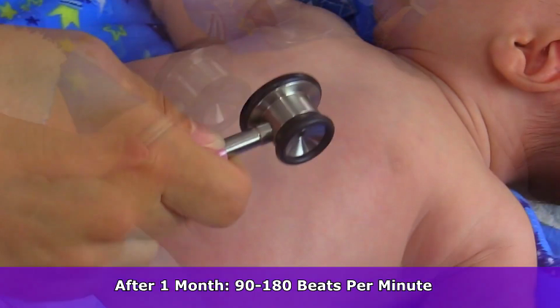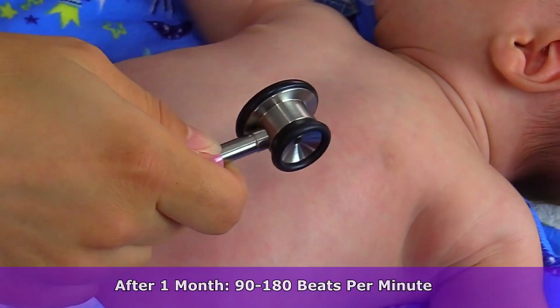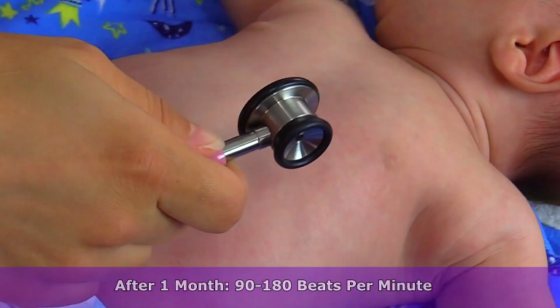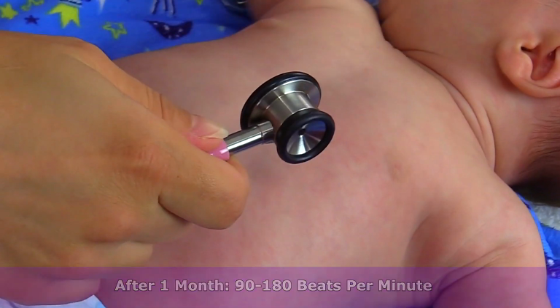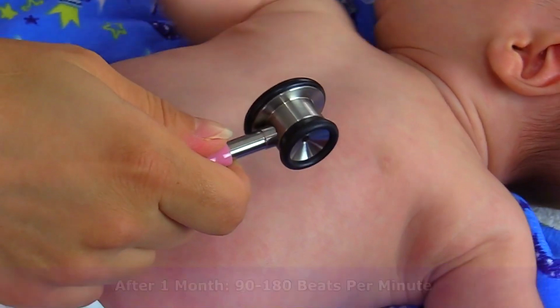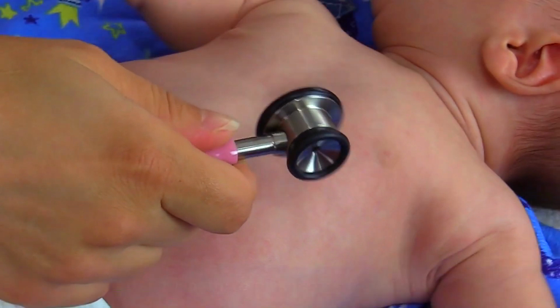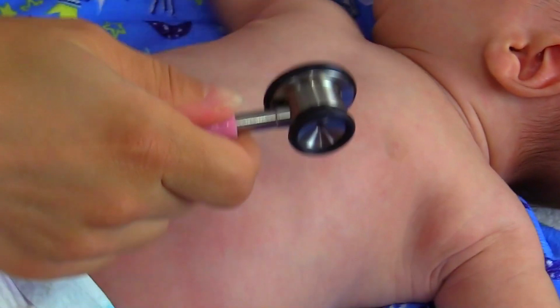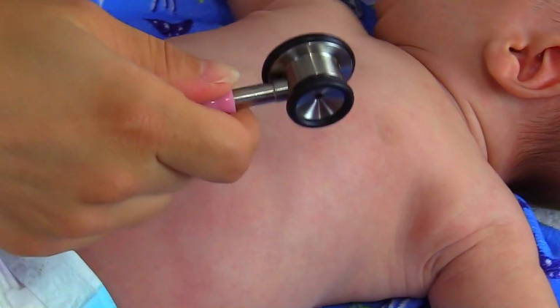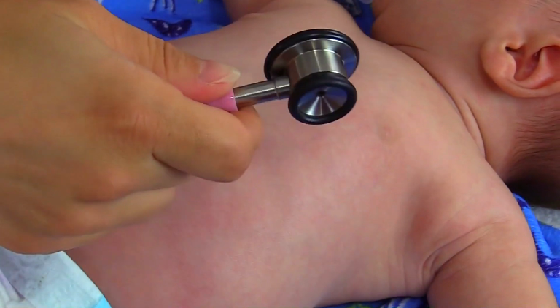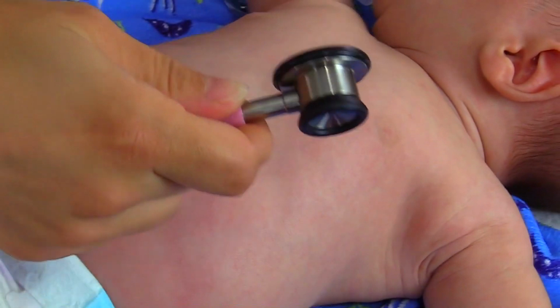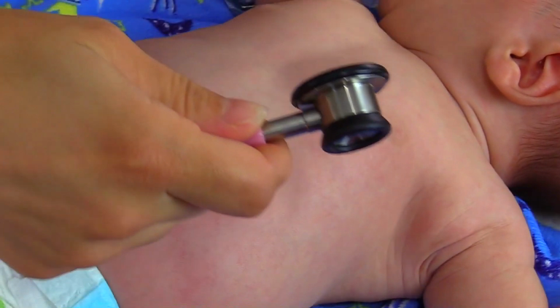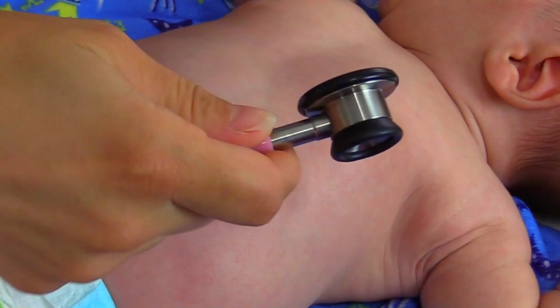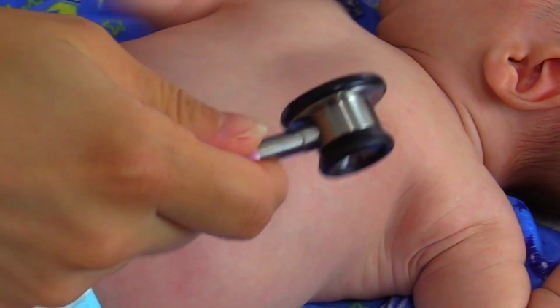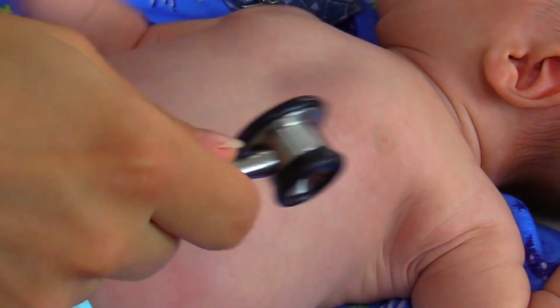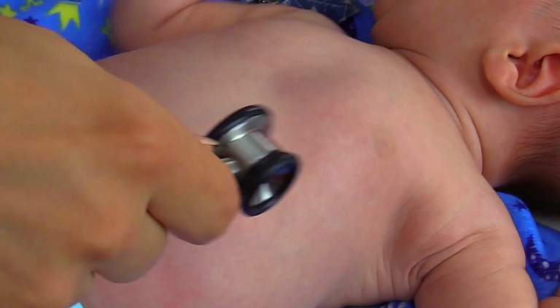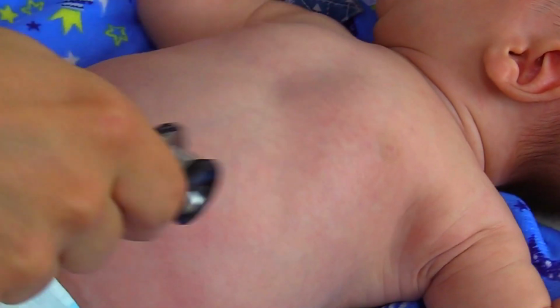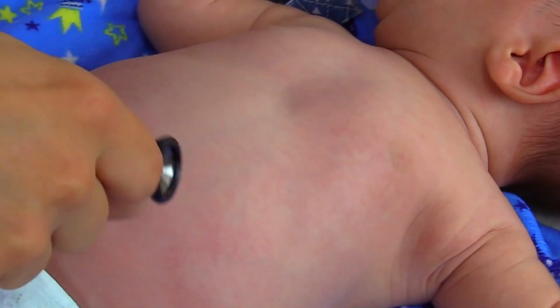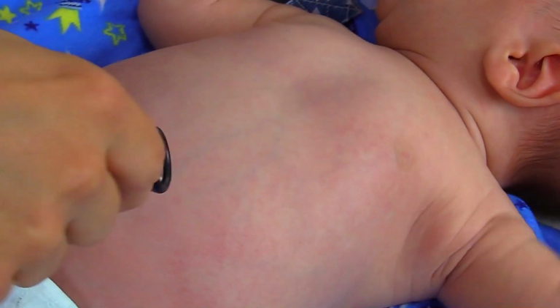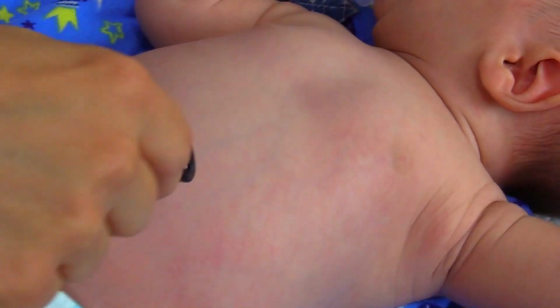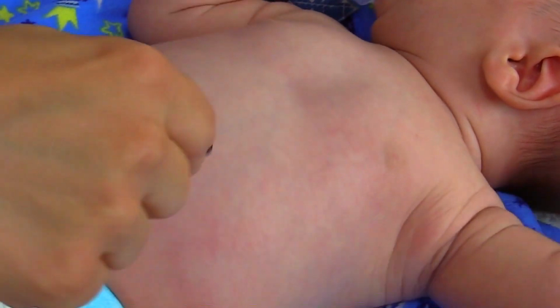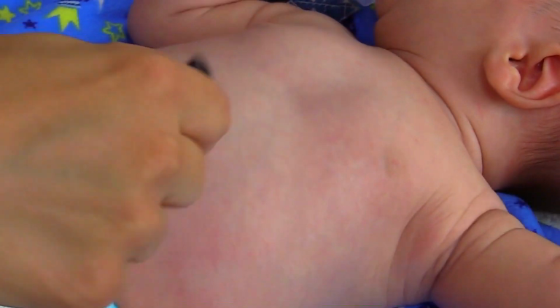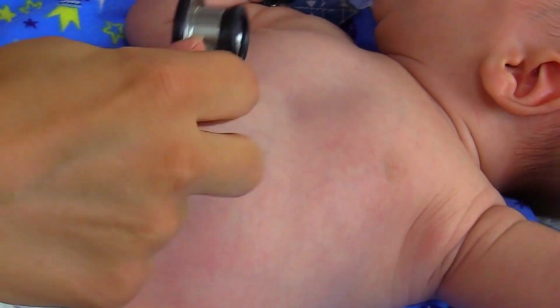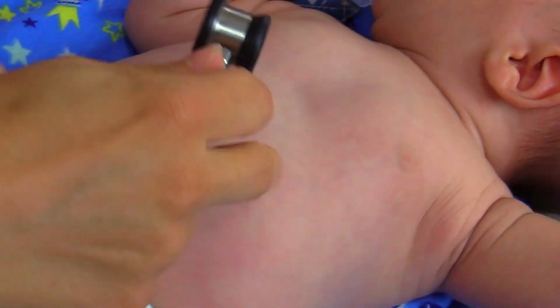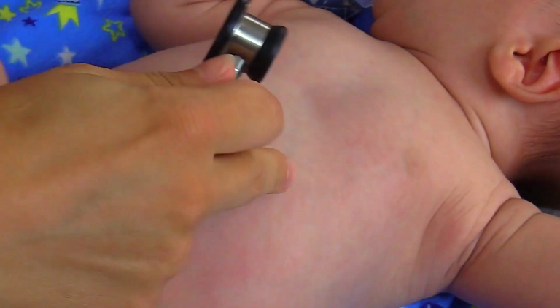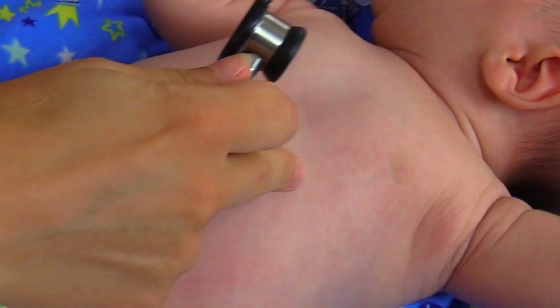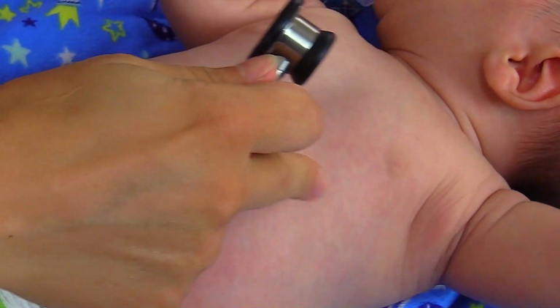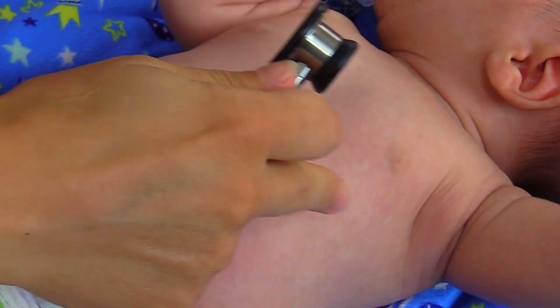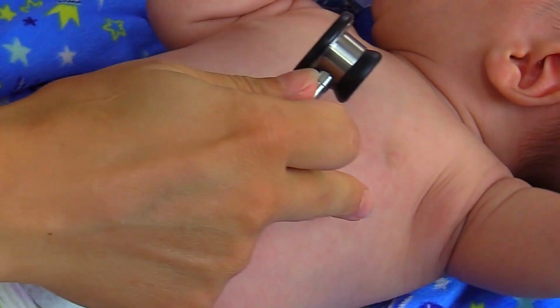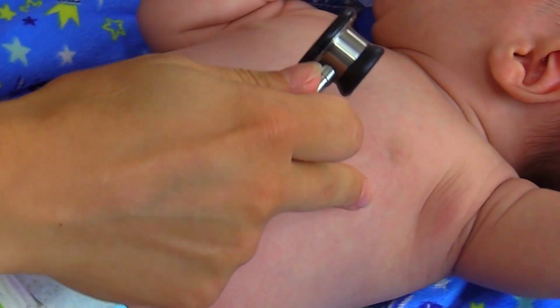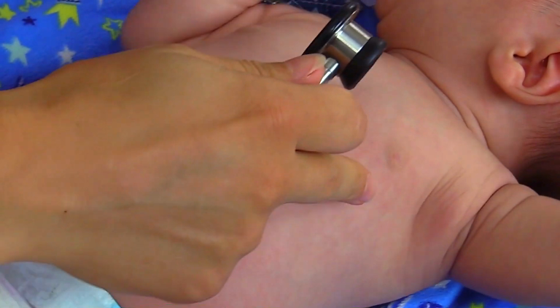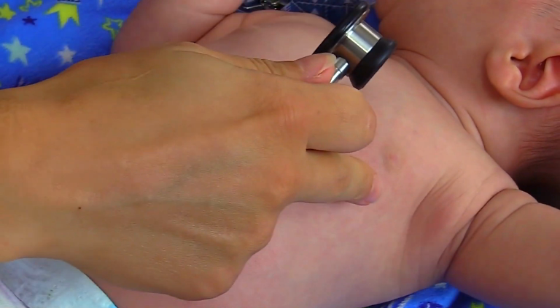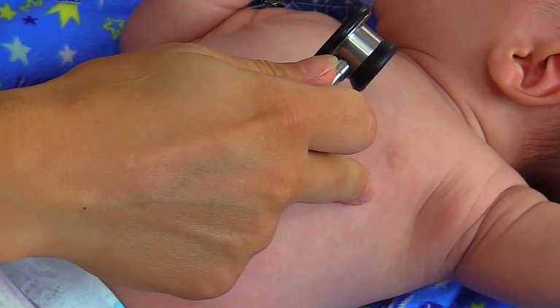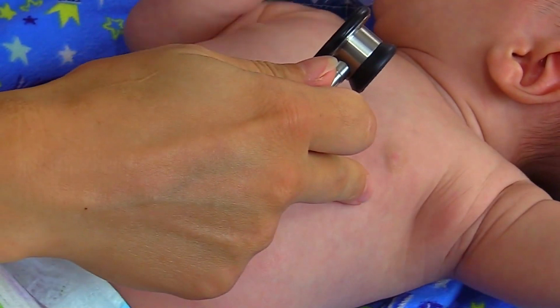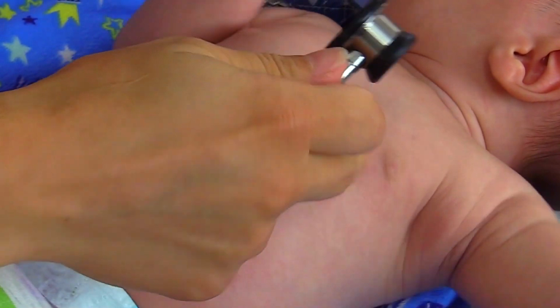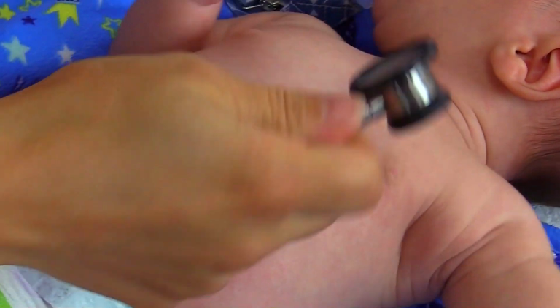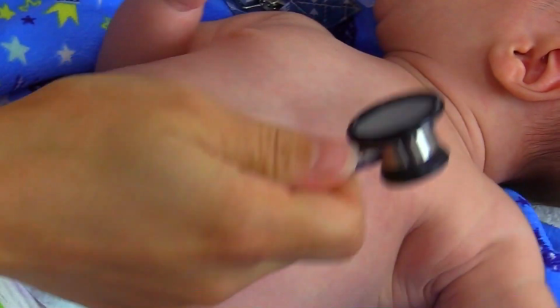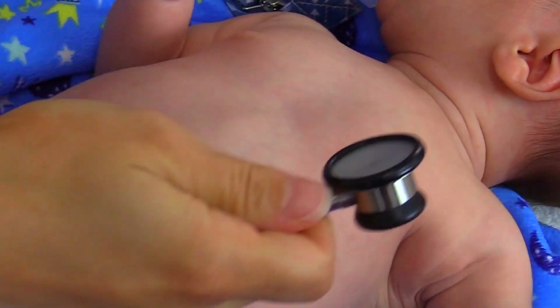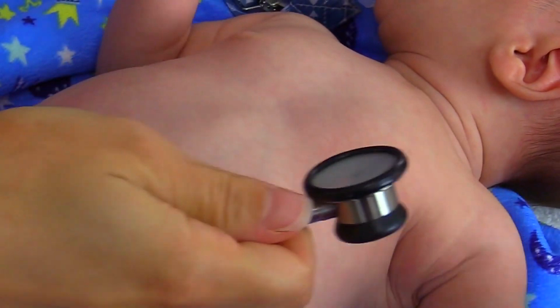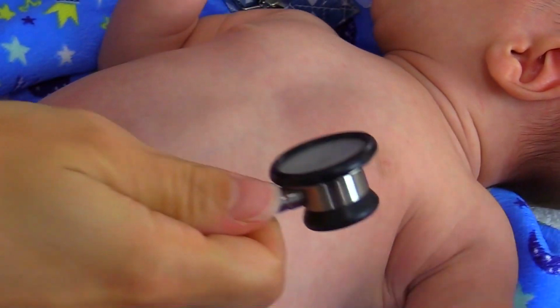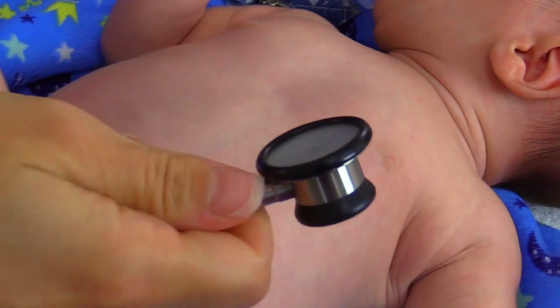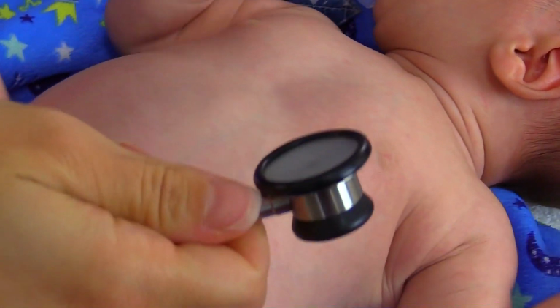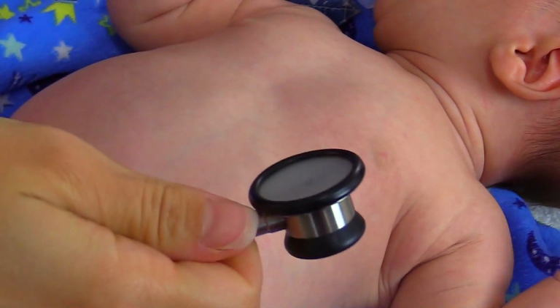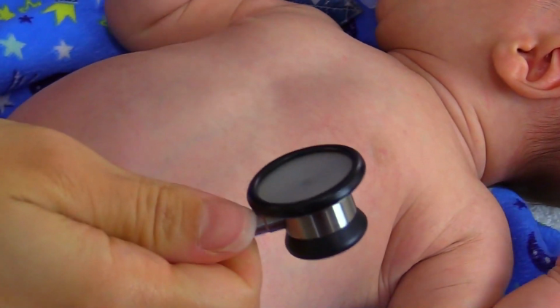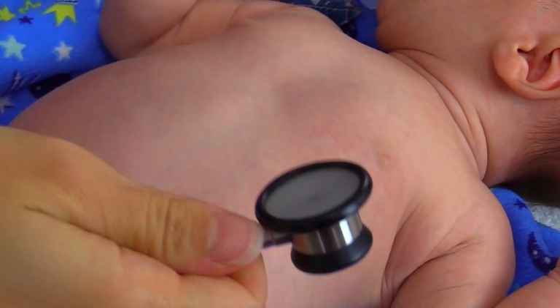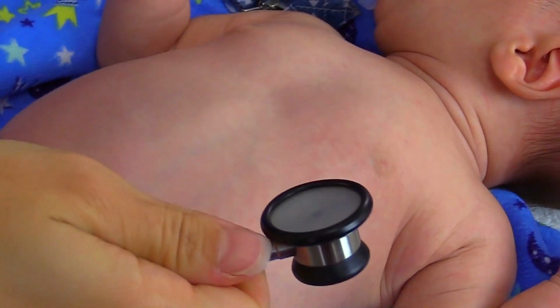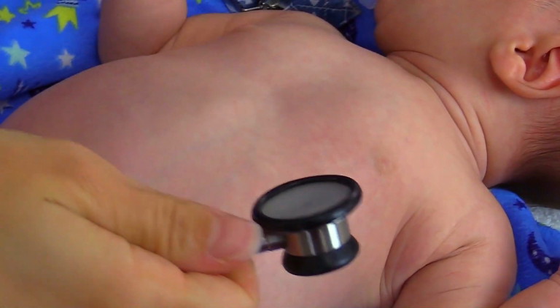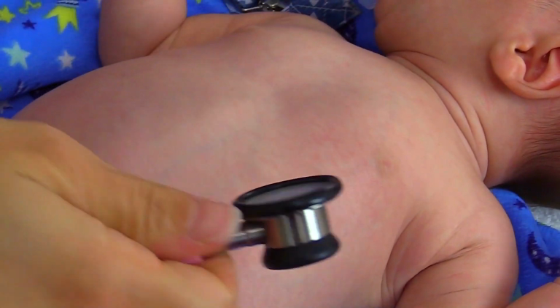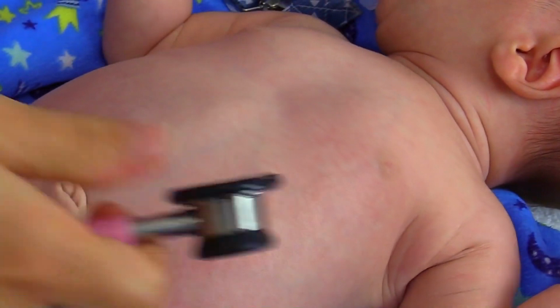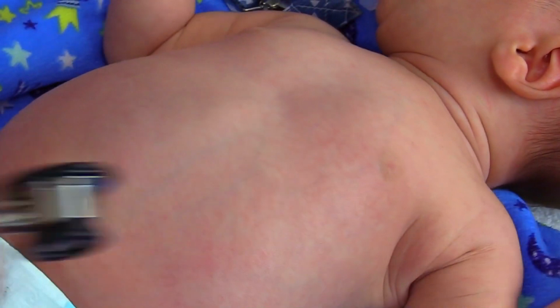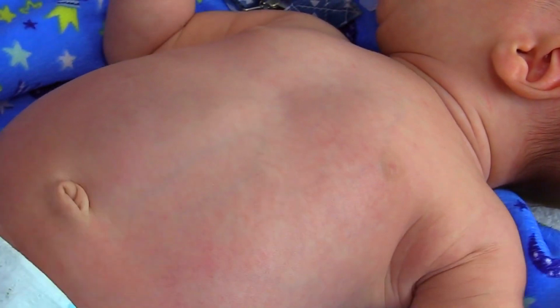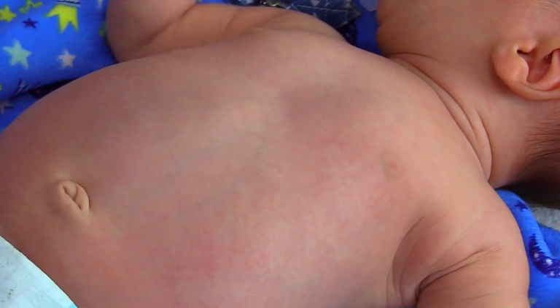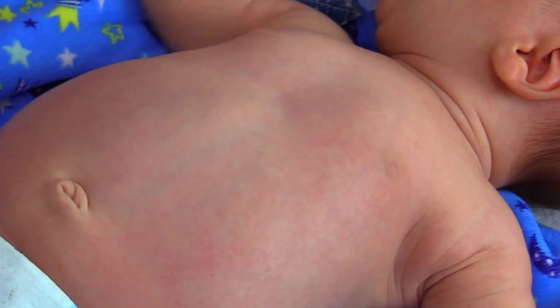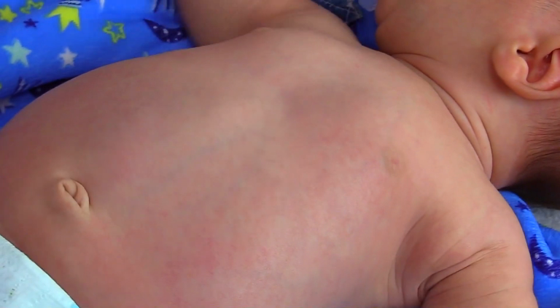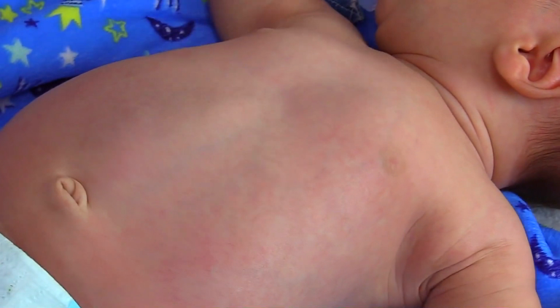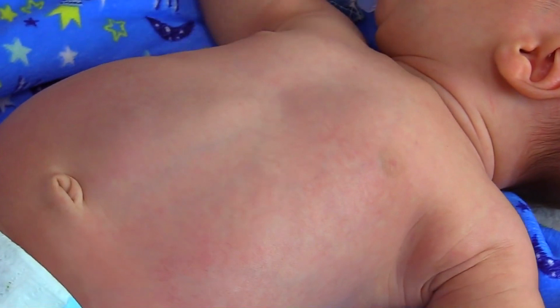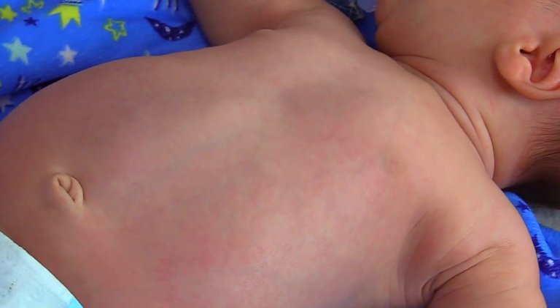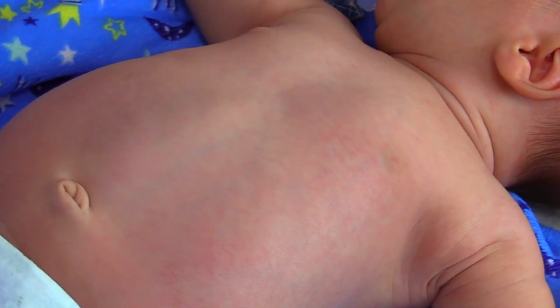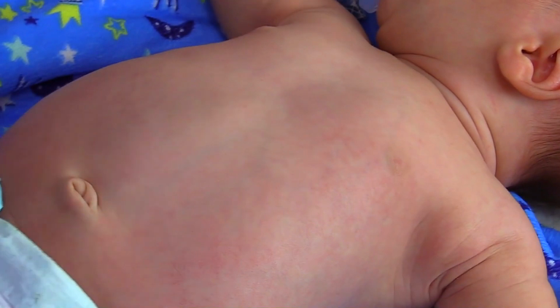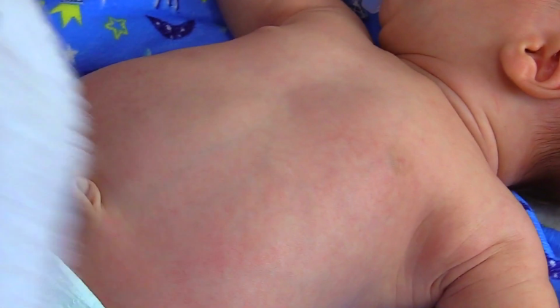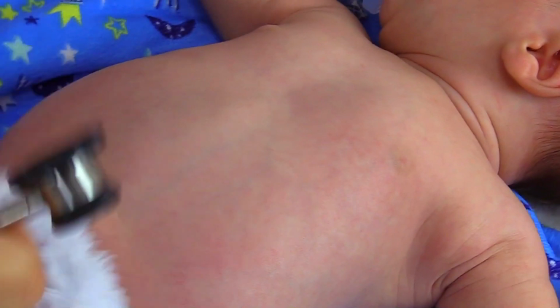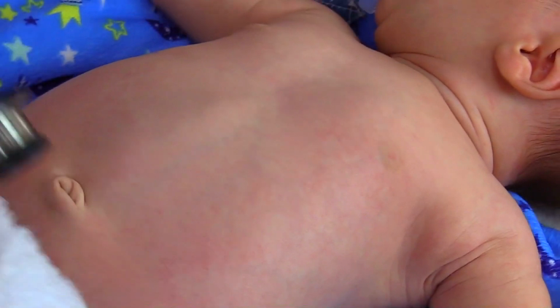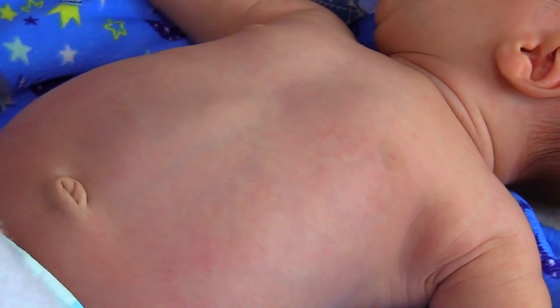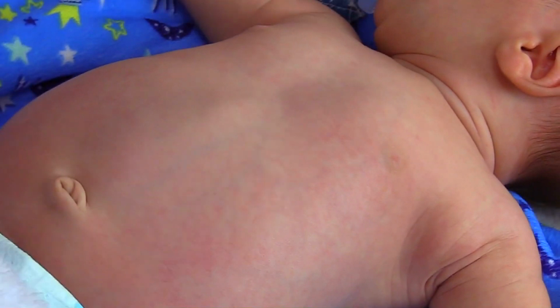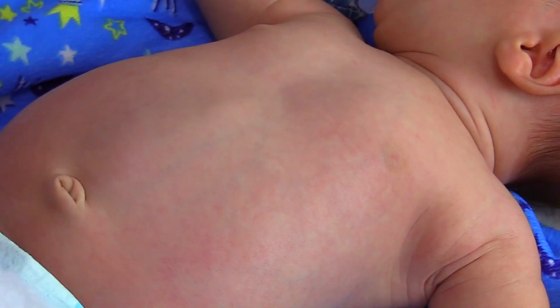So to count the heart rate, what we're going to do is we're going to use the apical pulse. We're not going to use the radial pulse like how we do in adults.